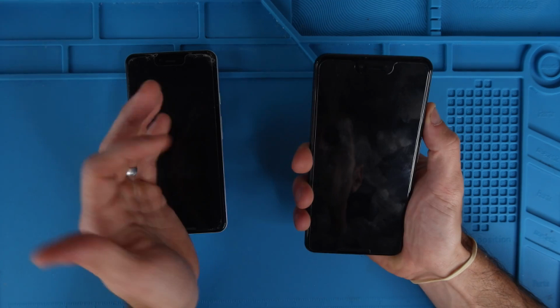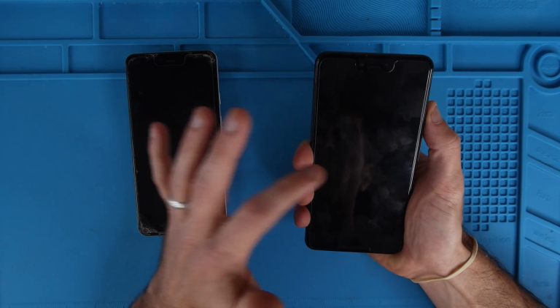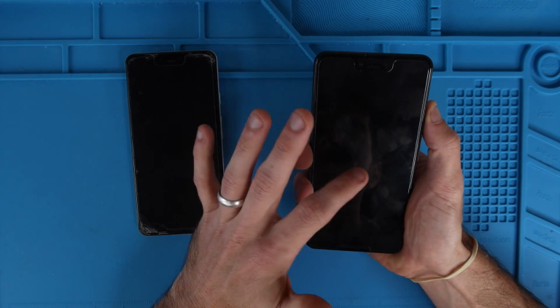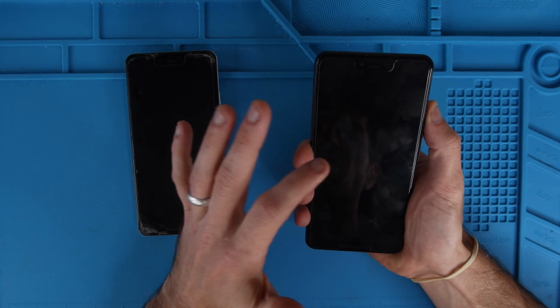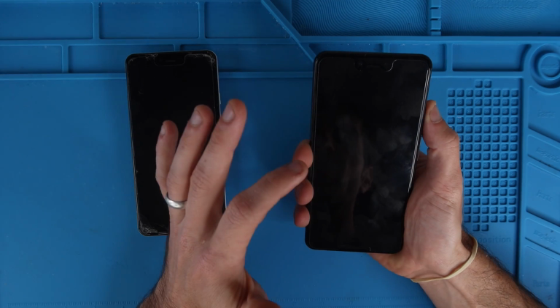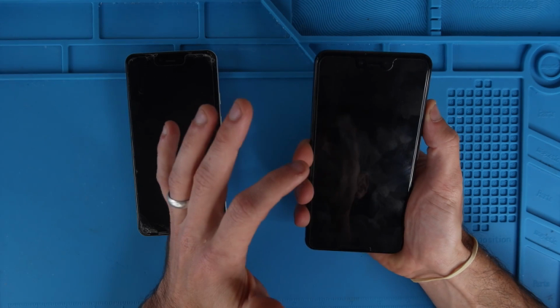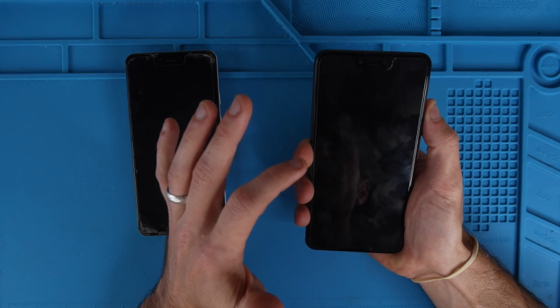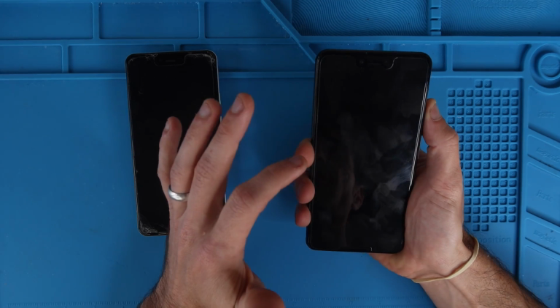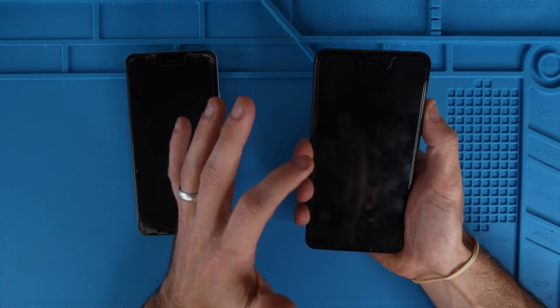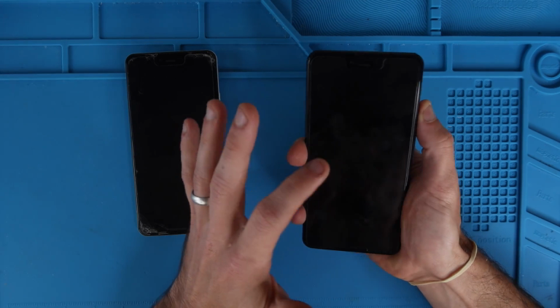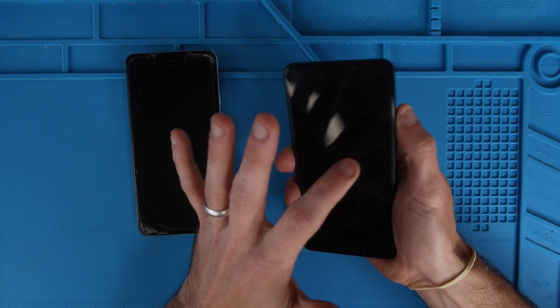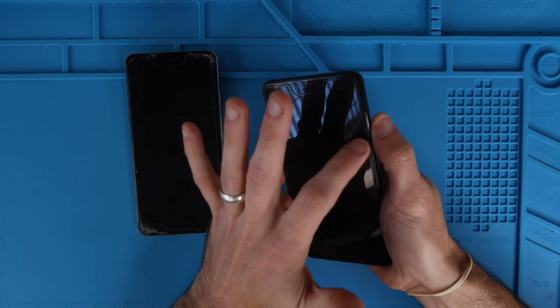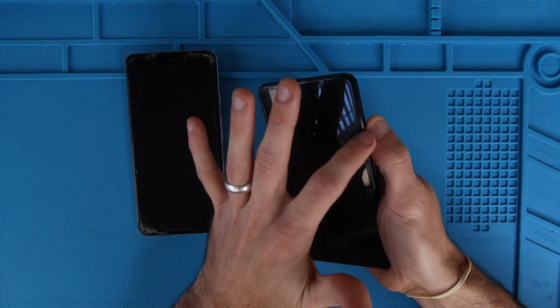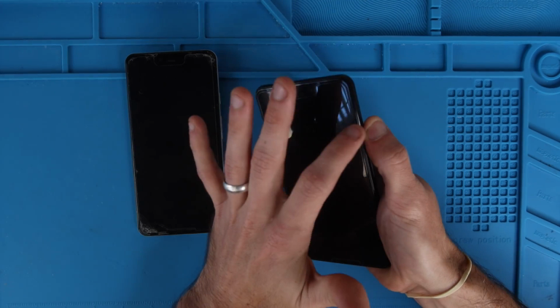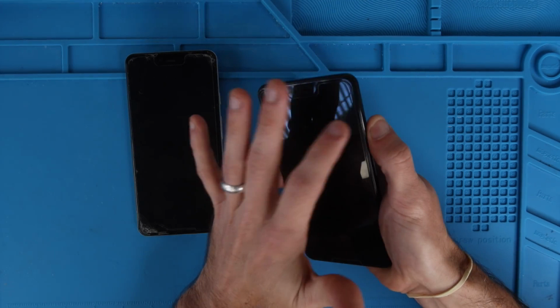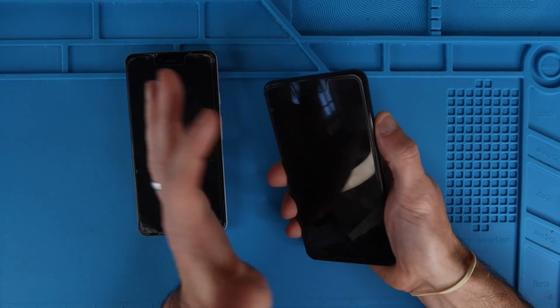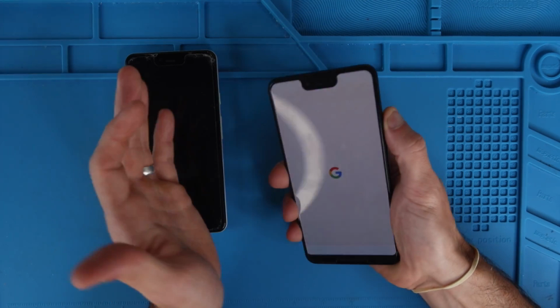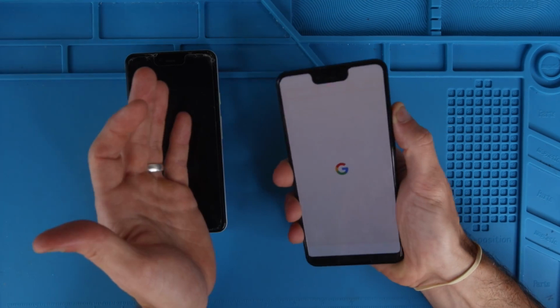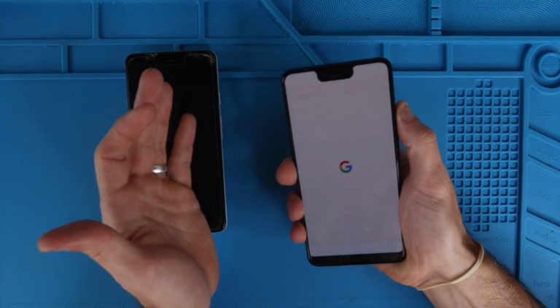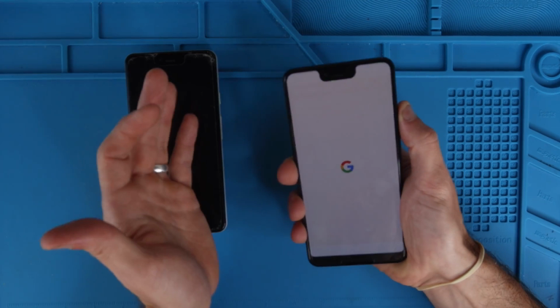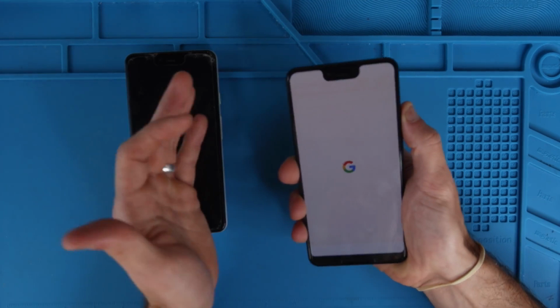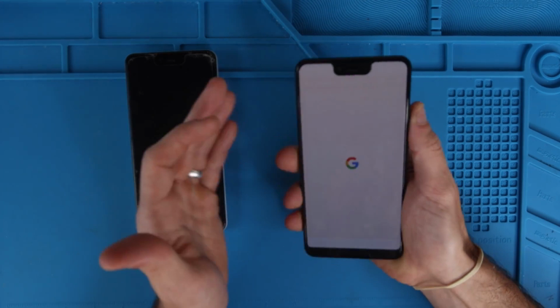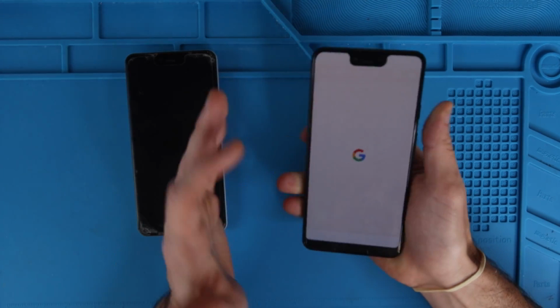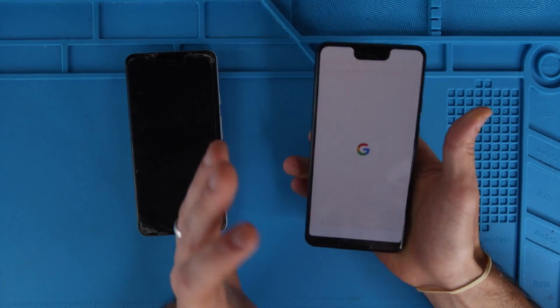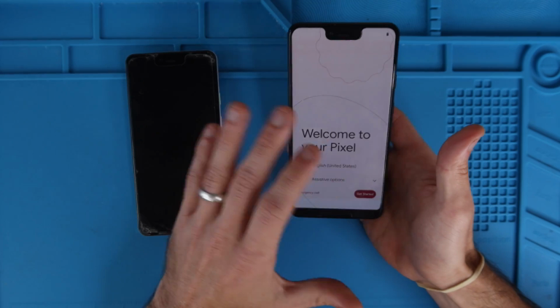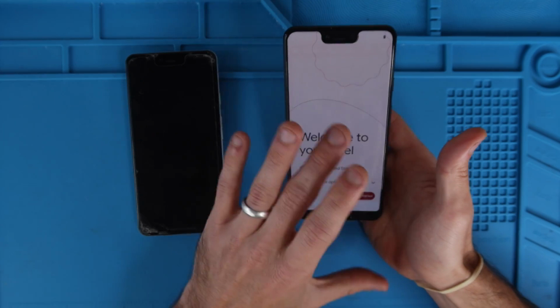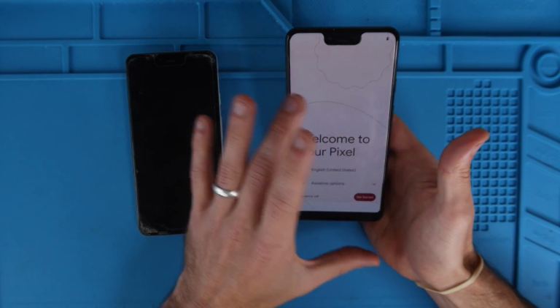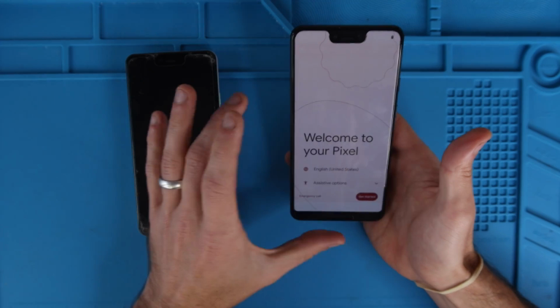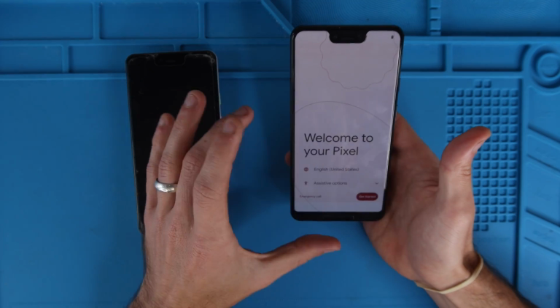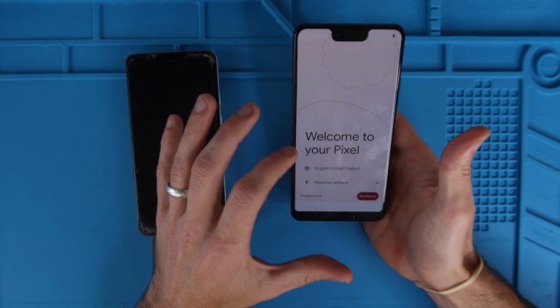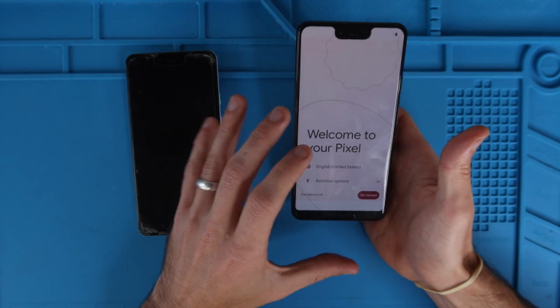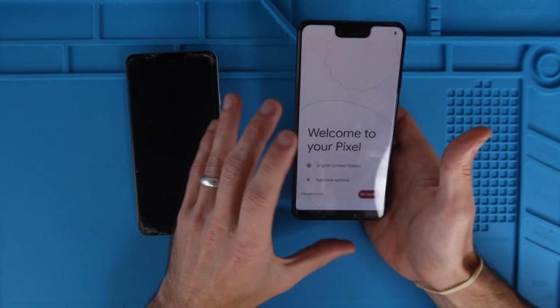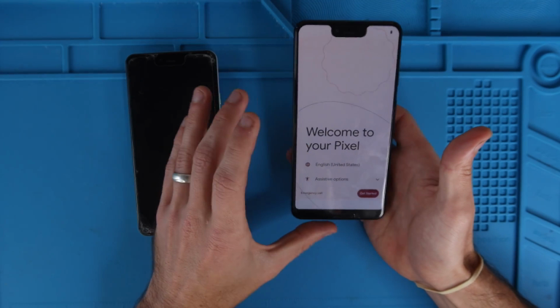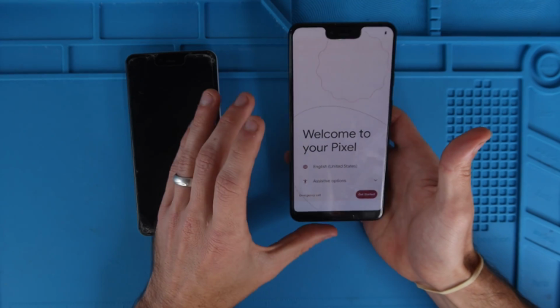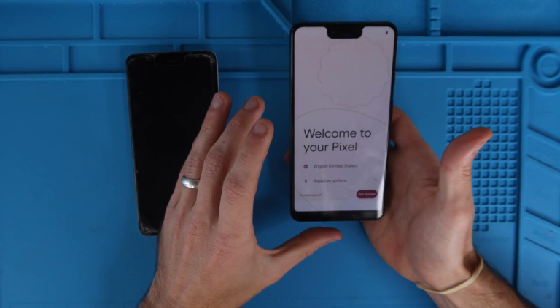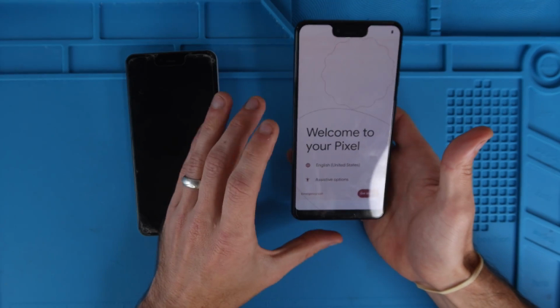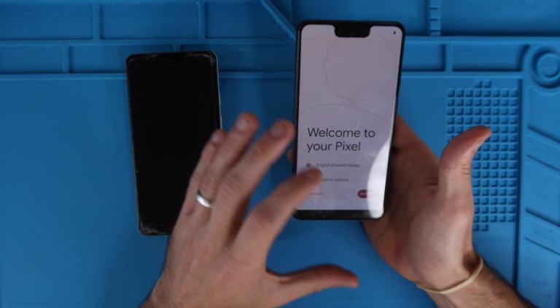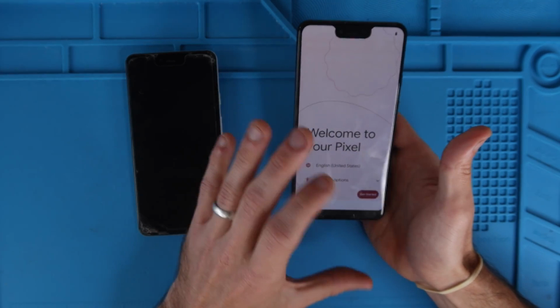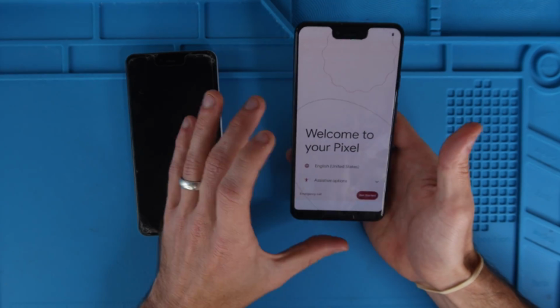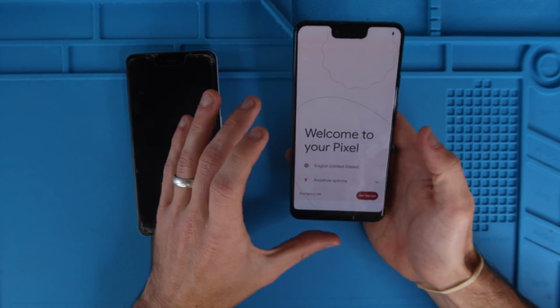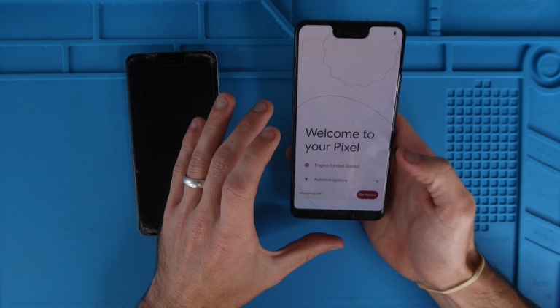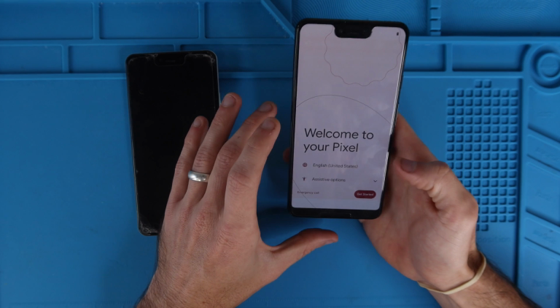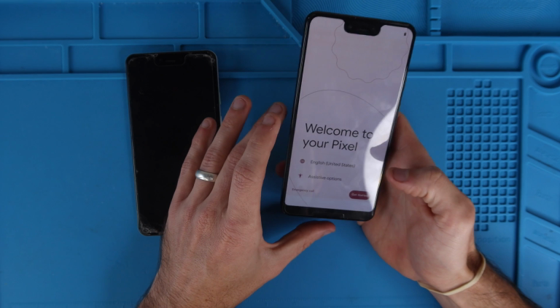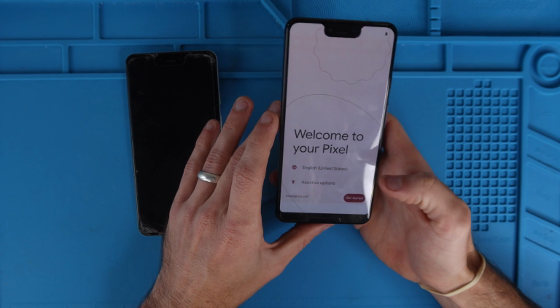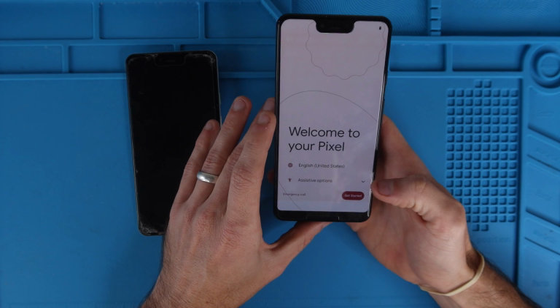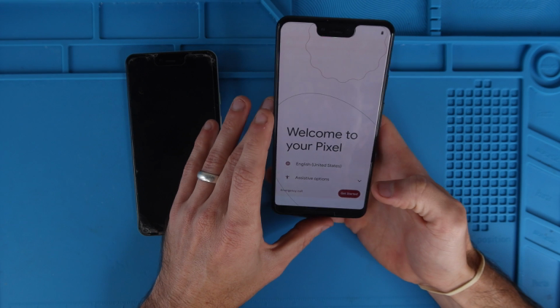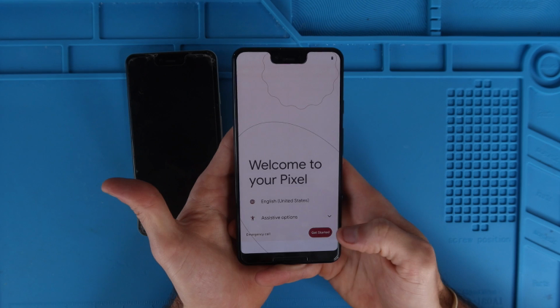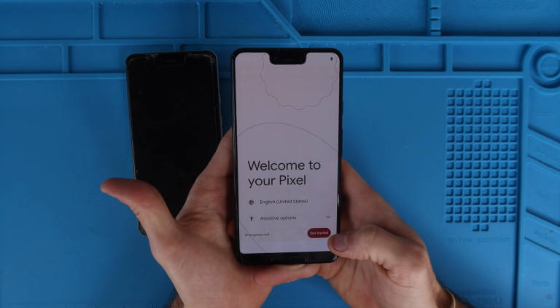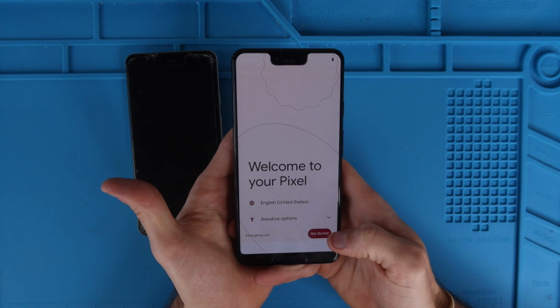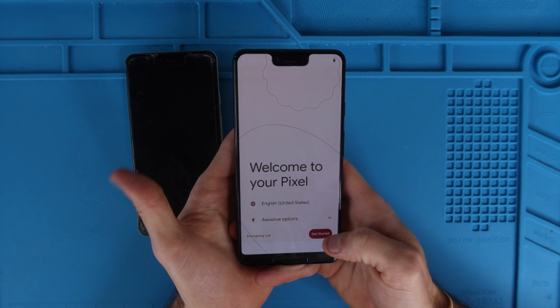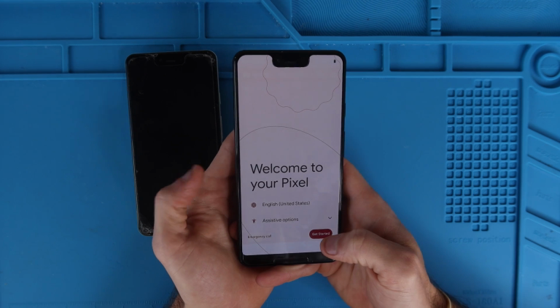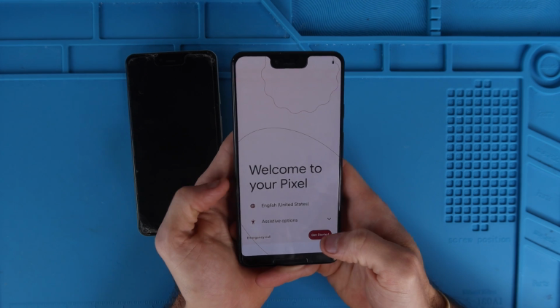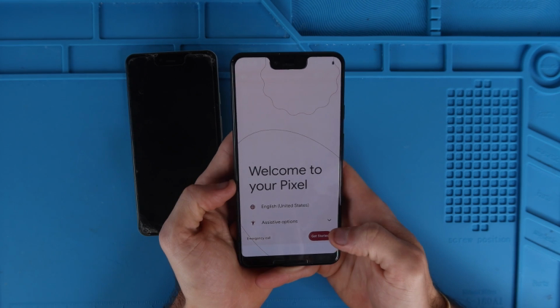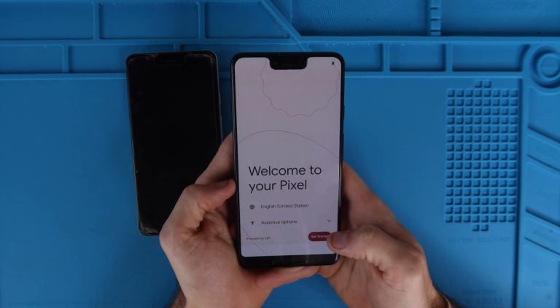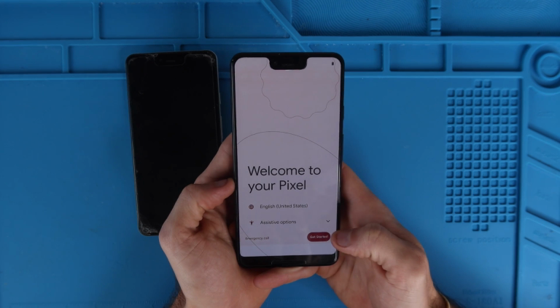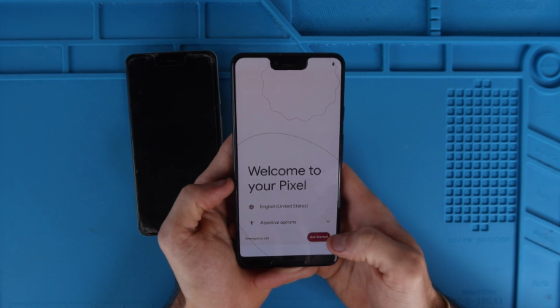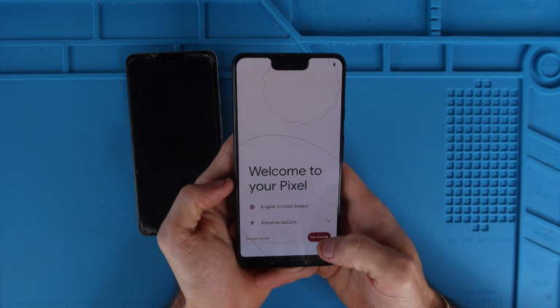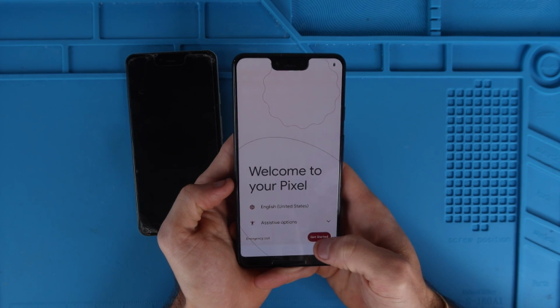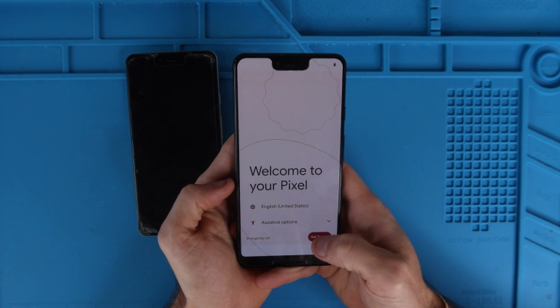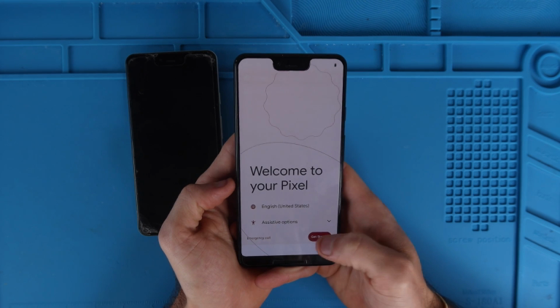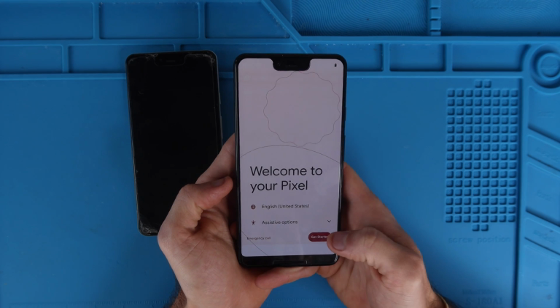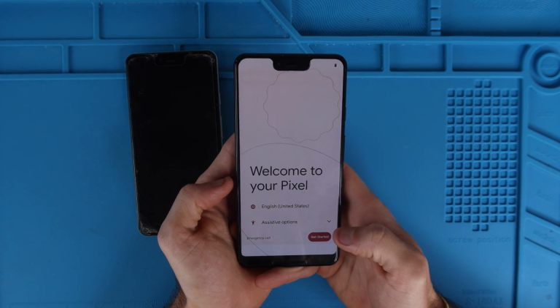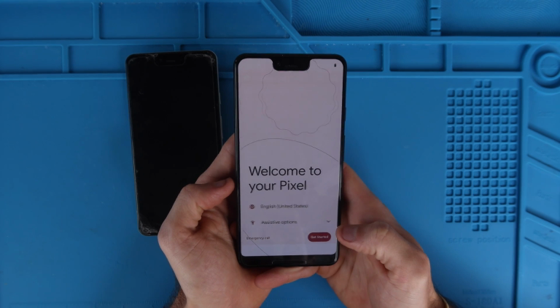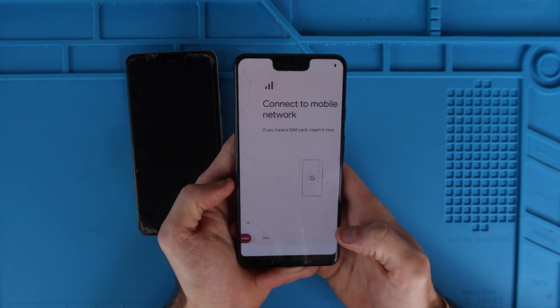We're going to turn our new phone on by holding the side power button and then it pops up welcome to my Pixel. From here I'm just going to hit get started.